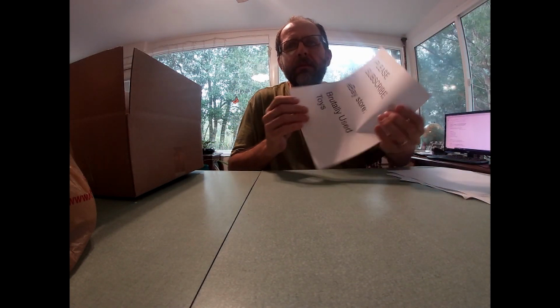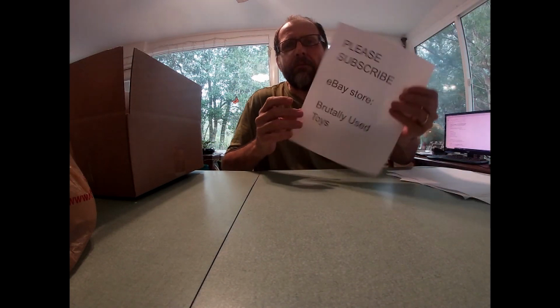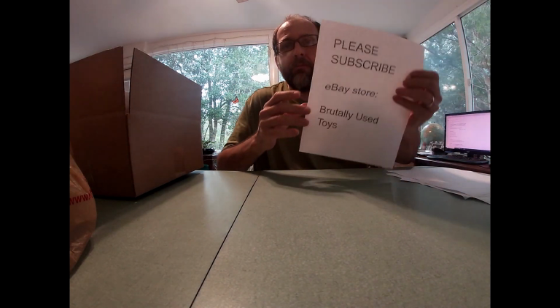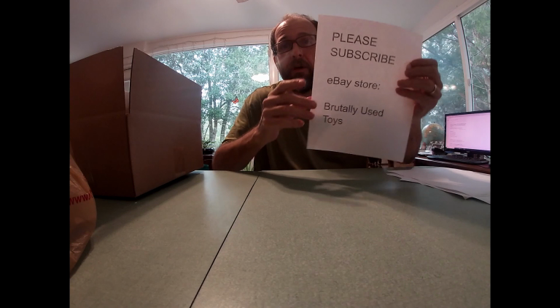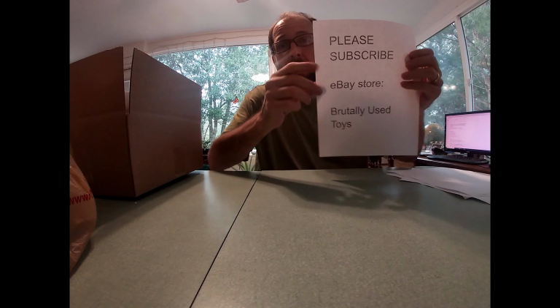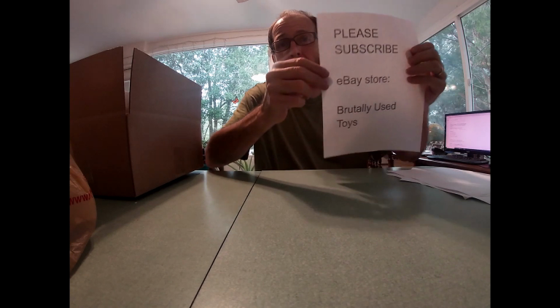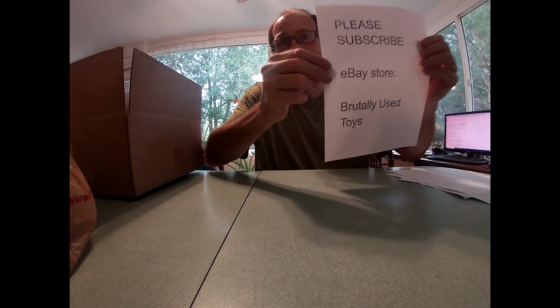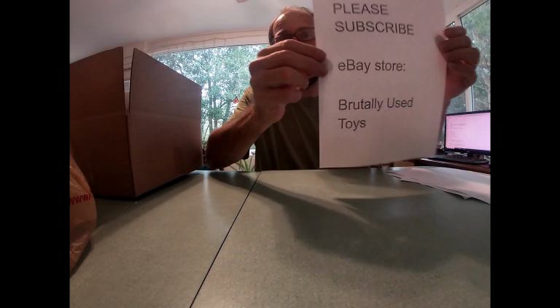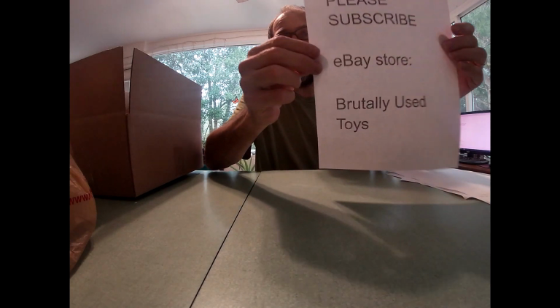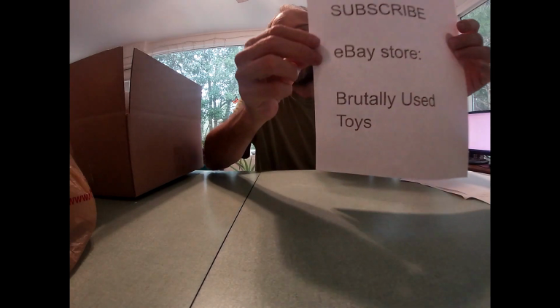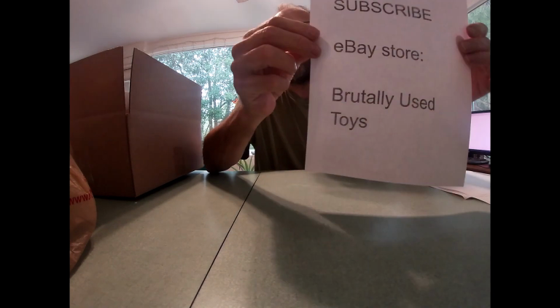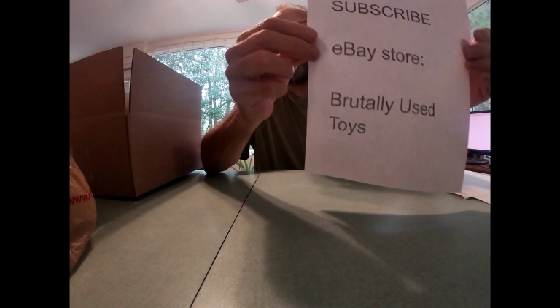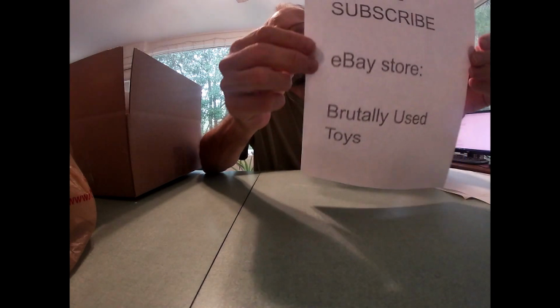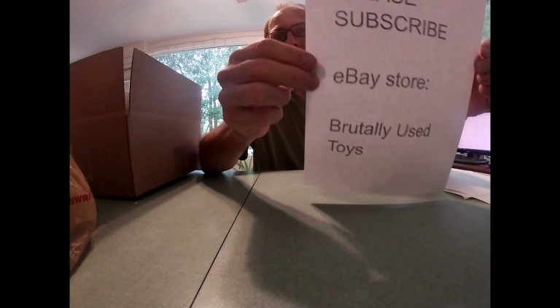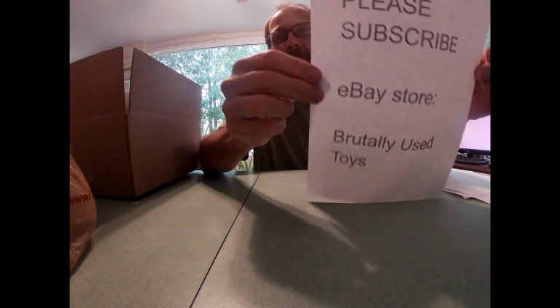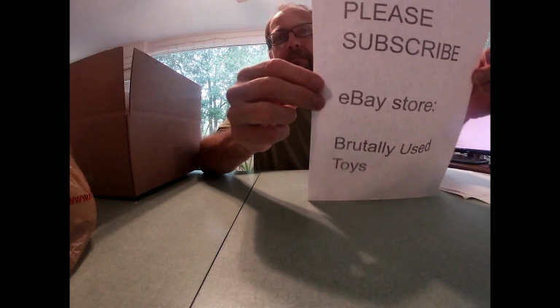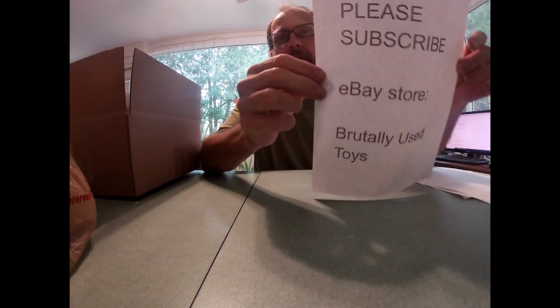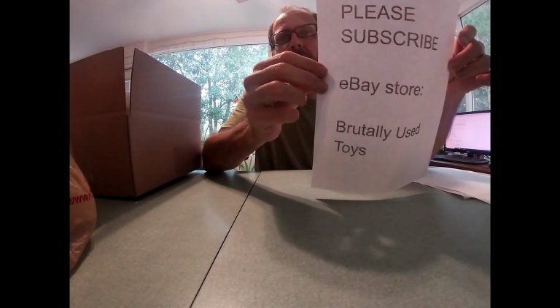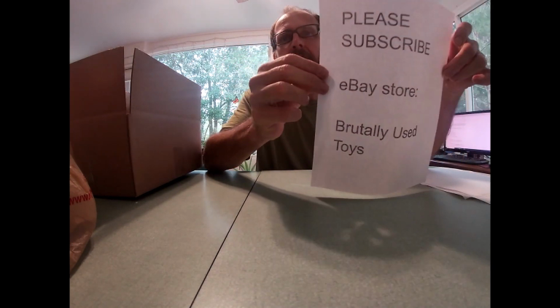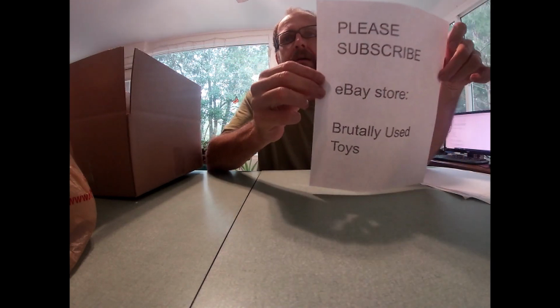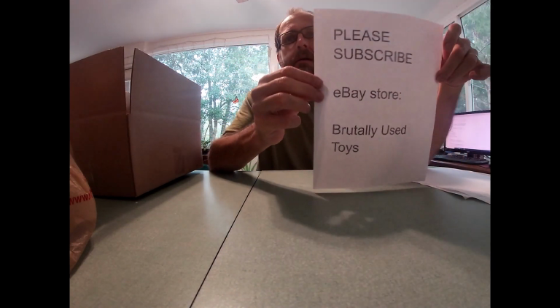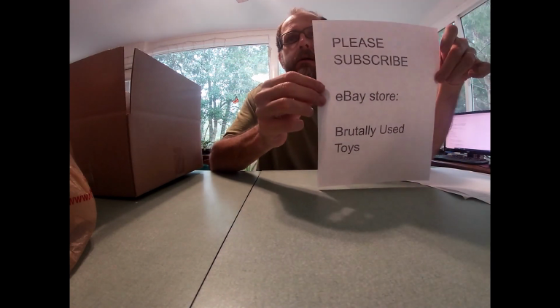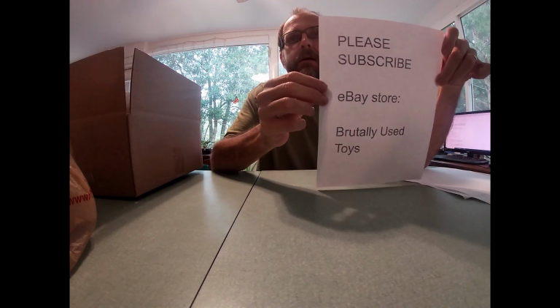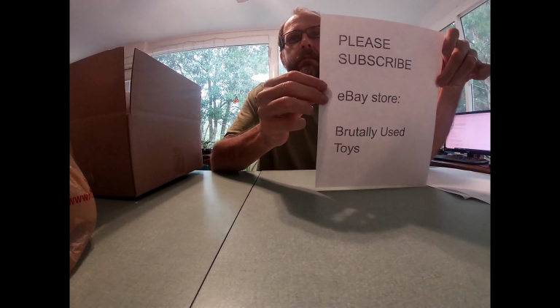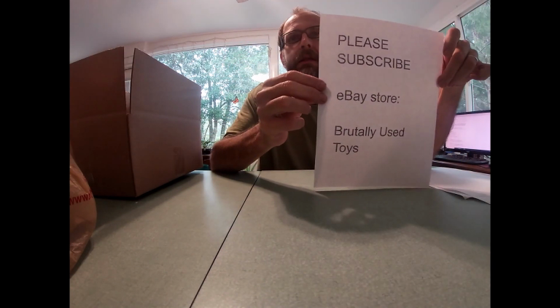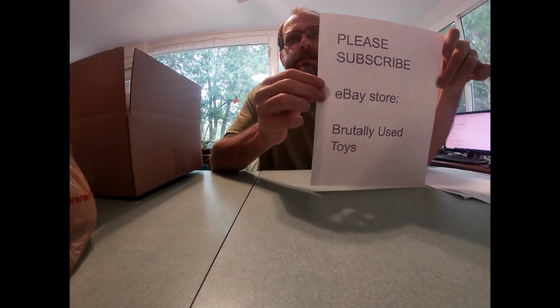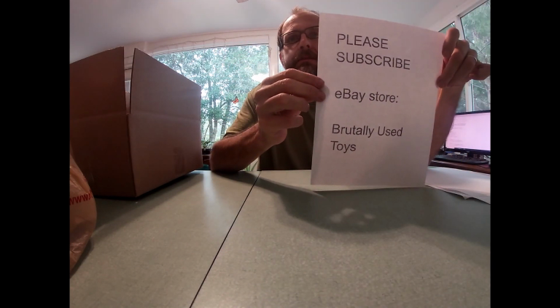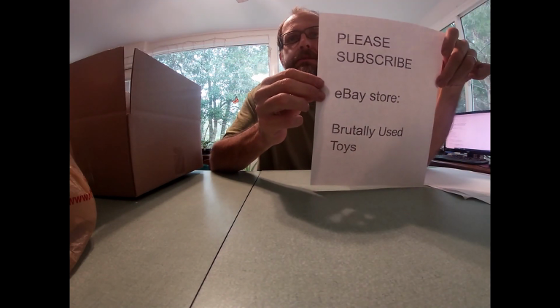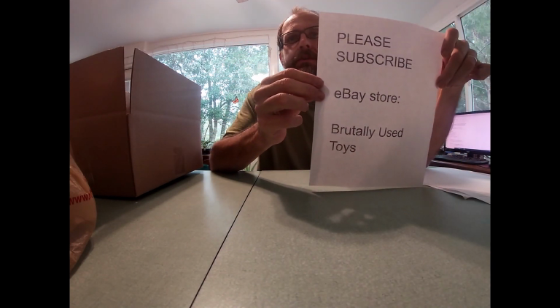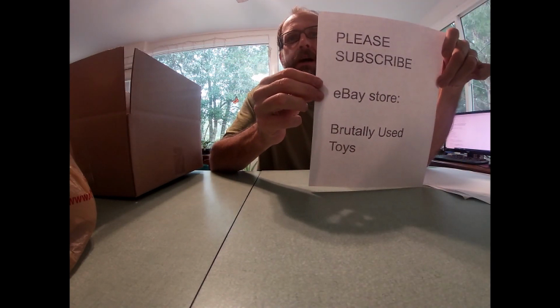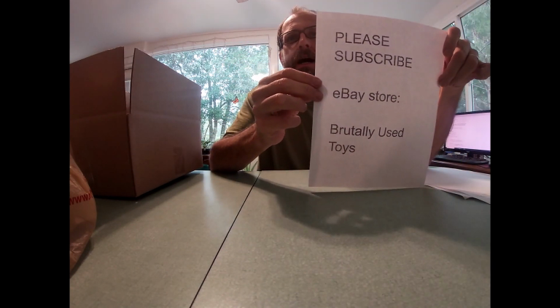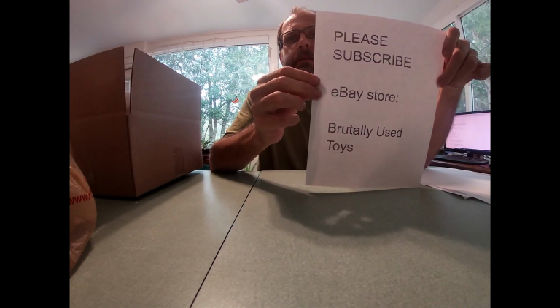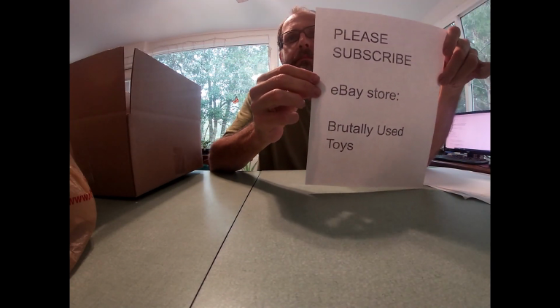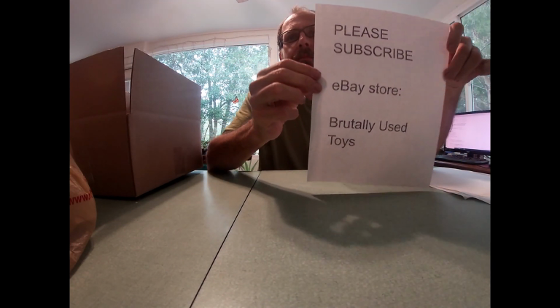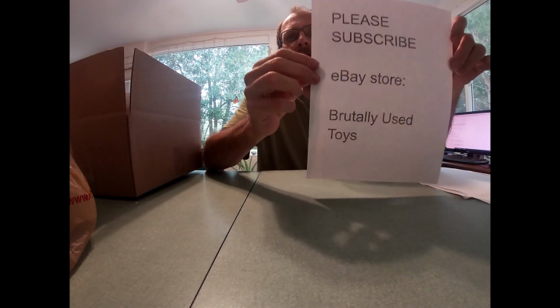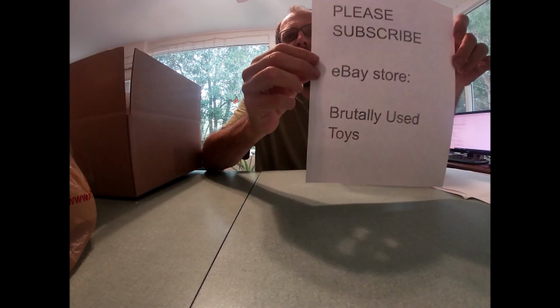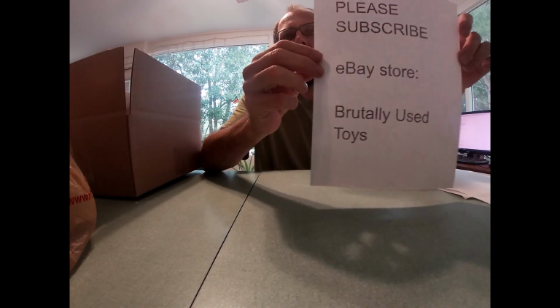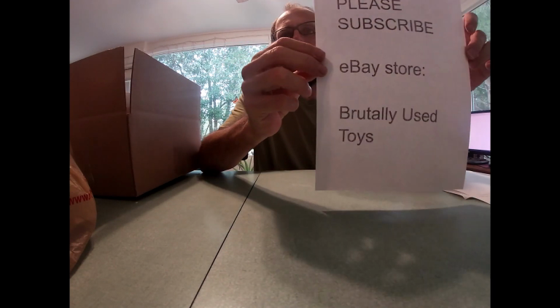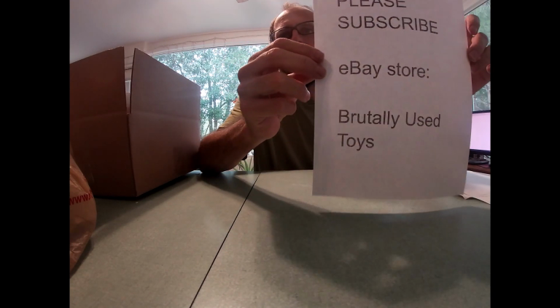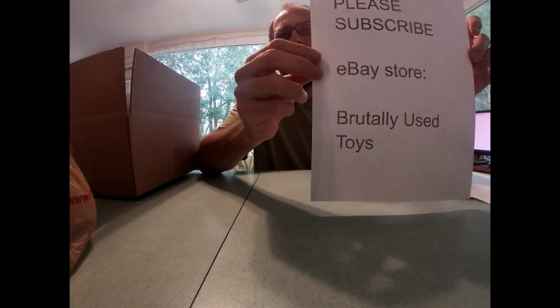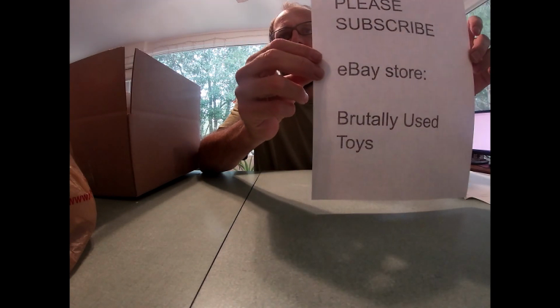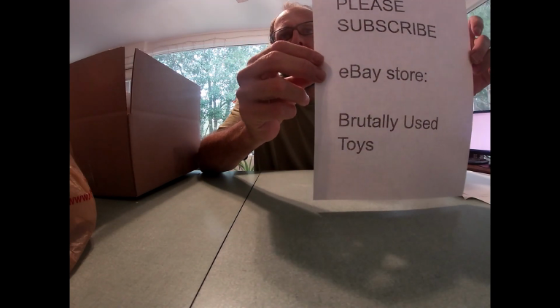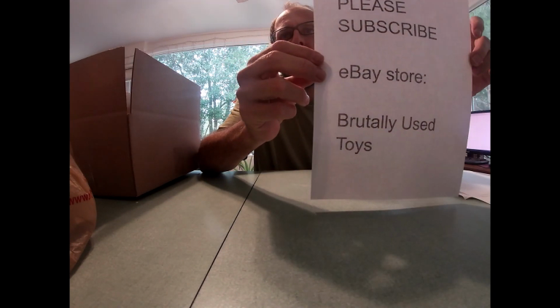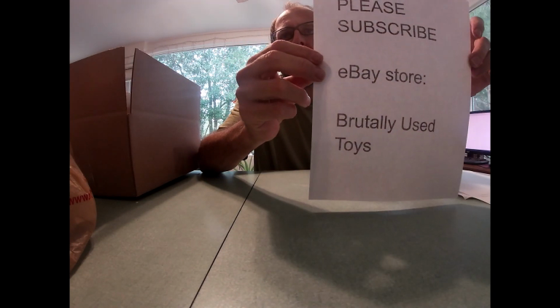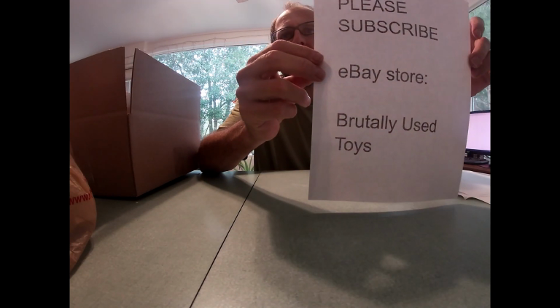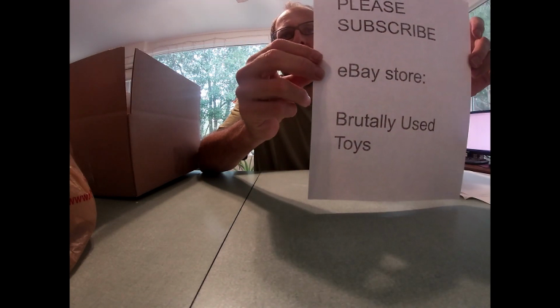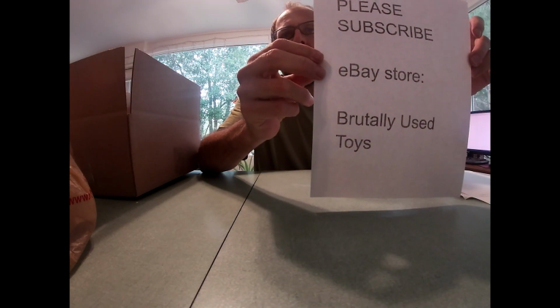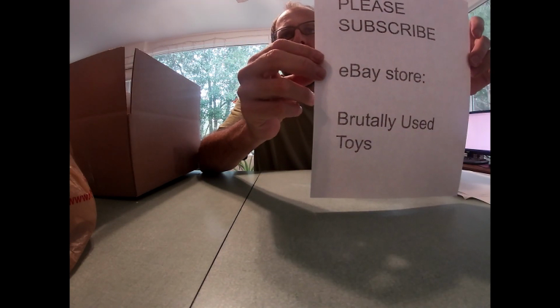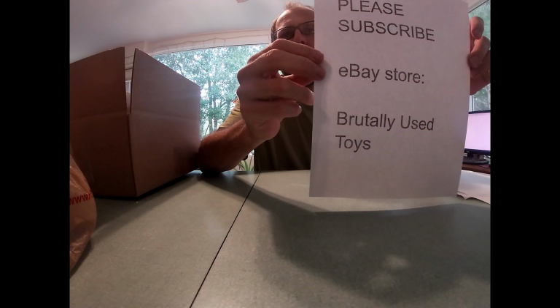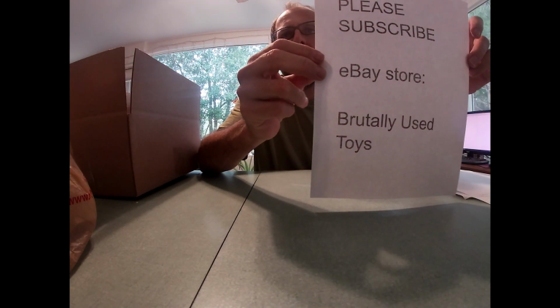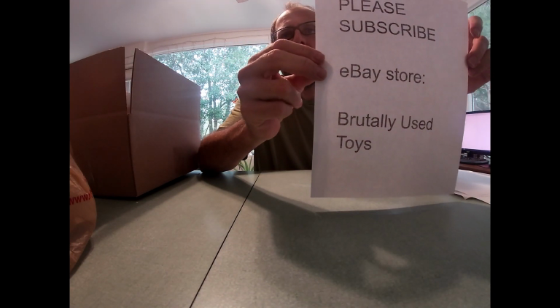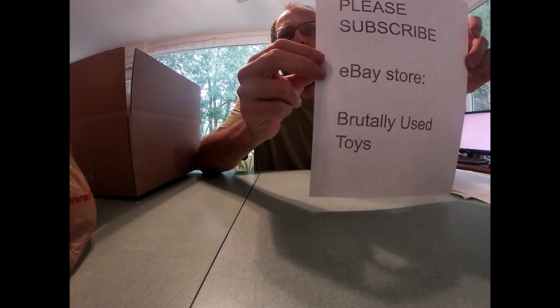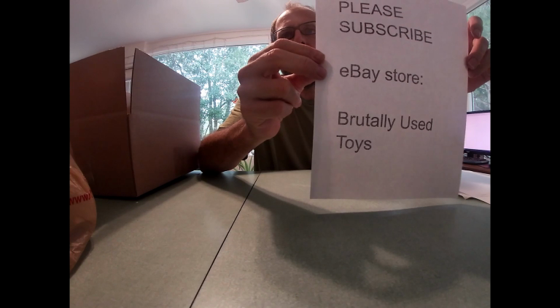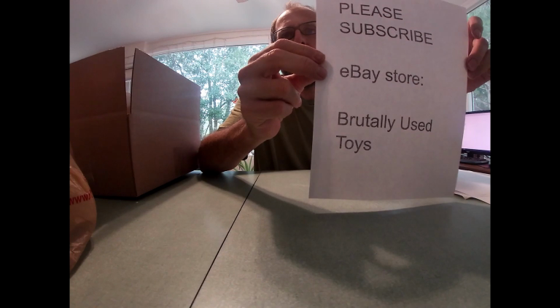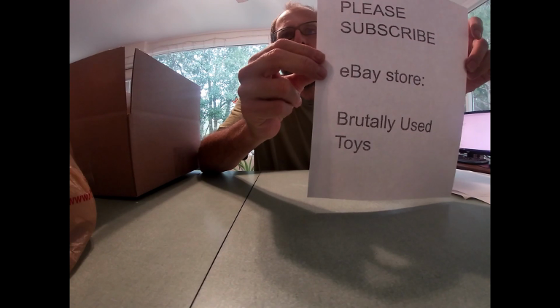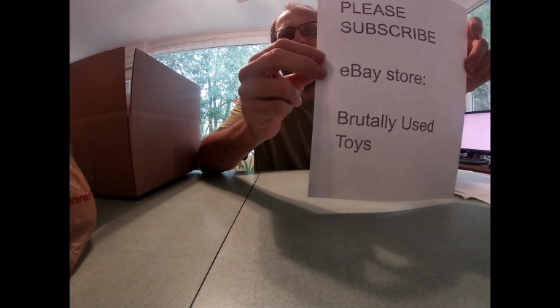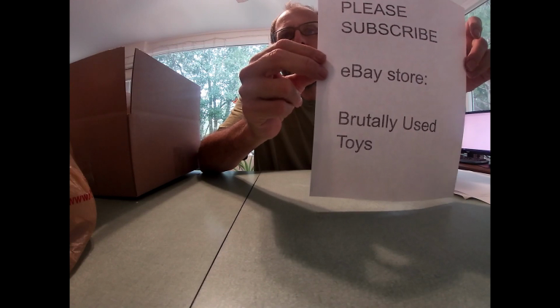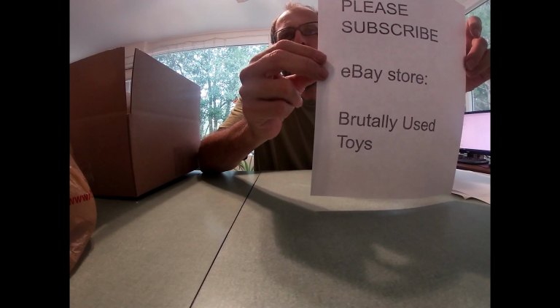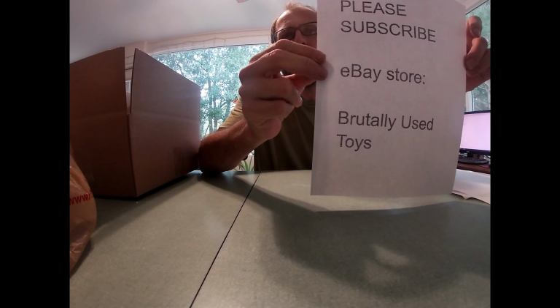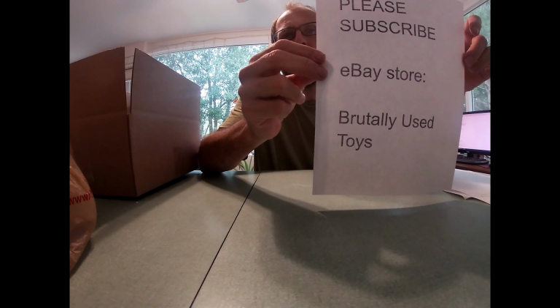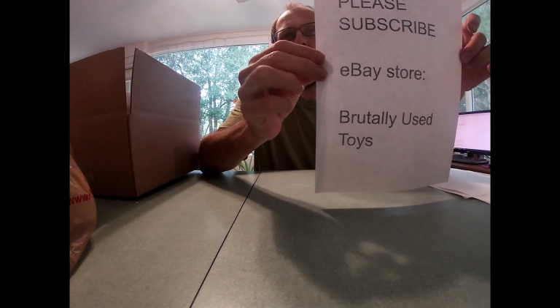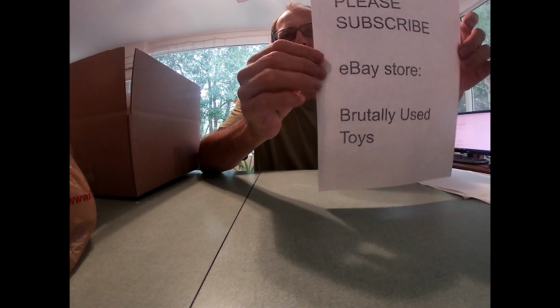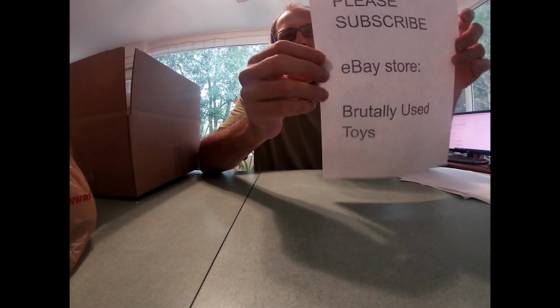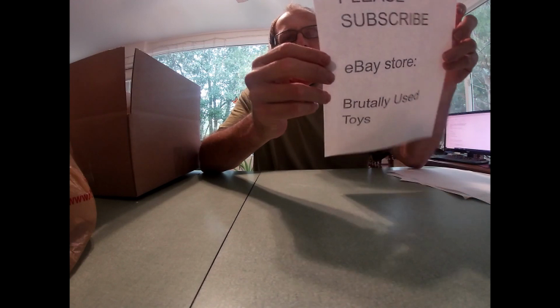Remember, please subscribe. And my eBay store is Brutally Used Toys.